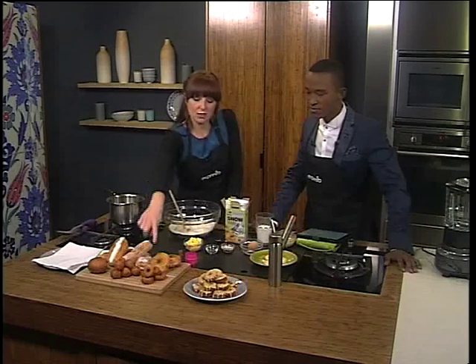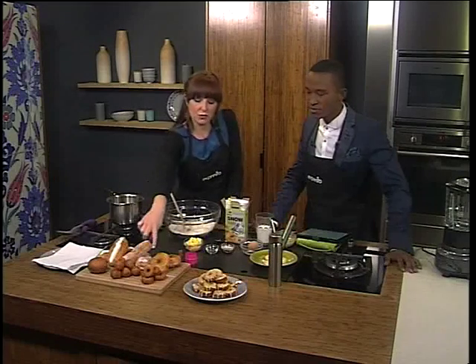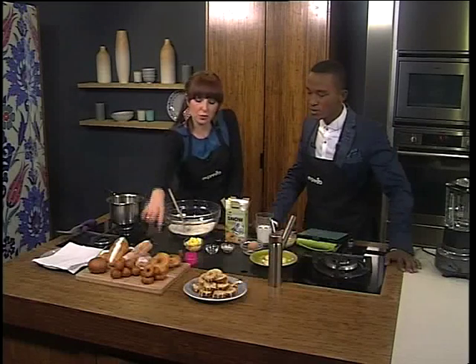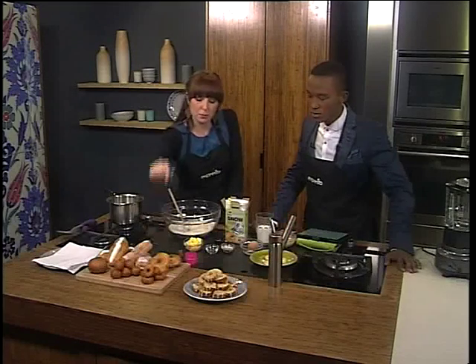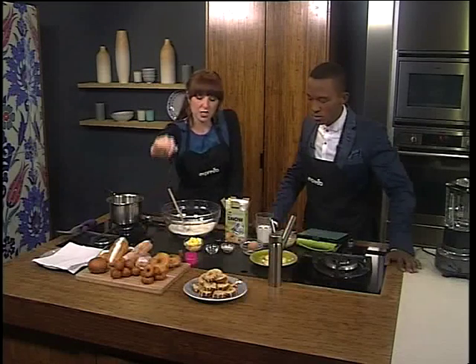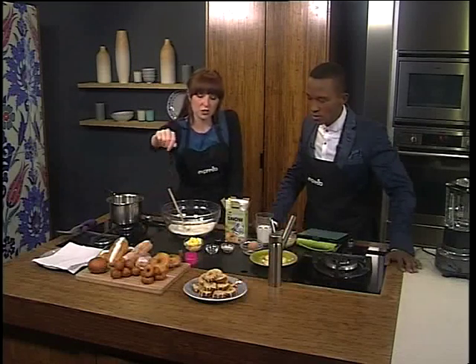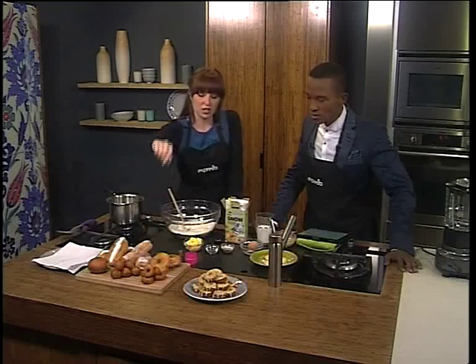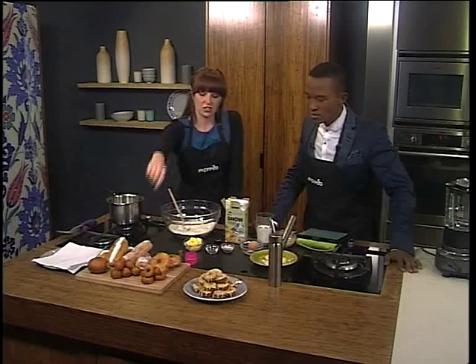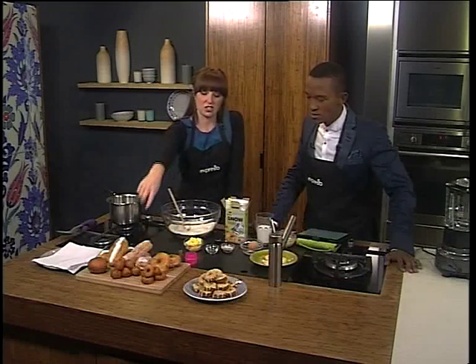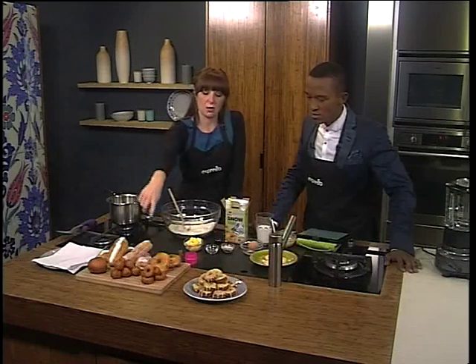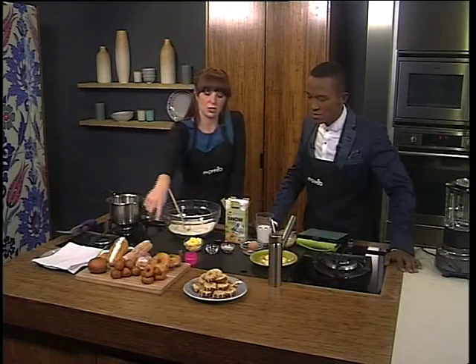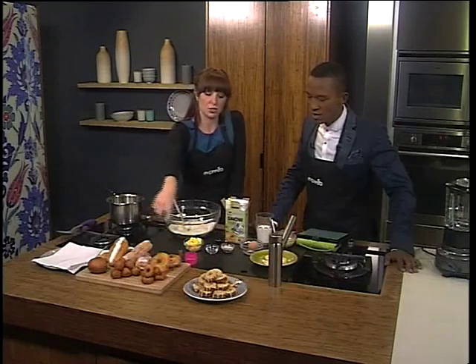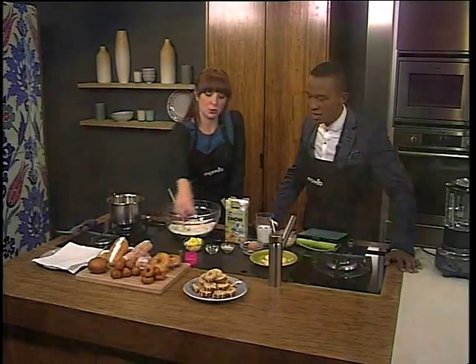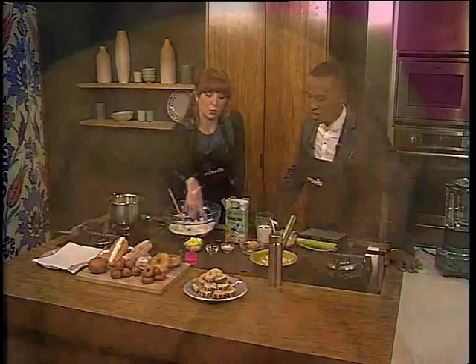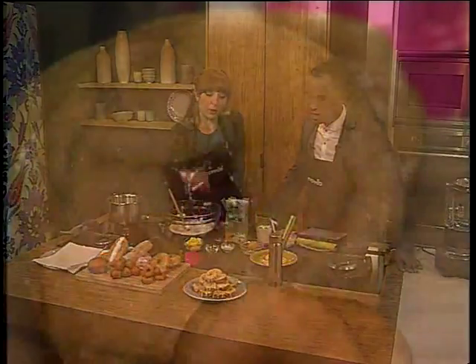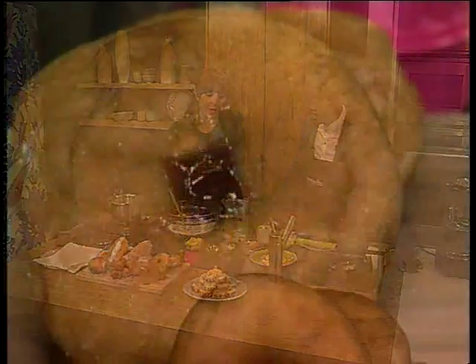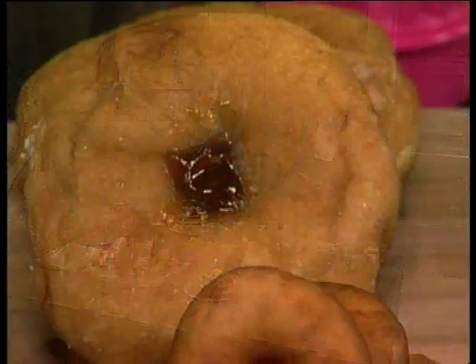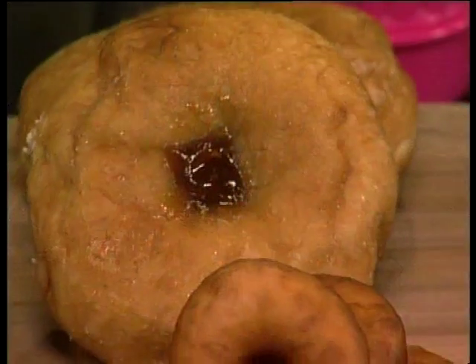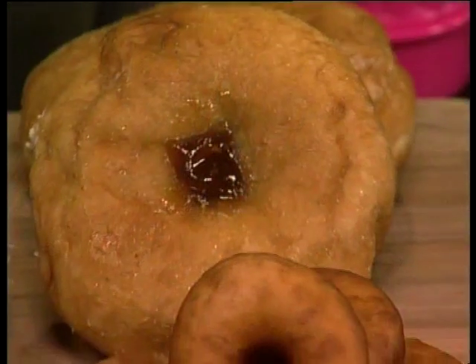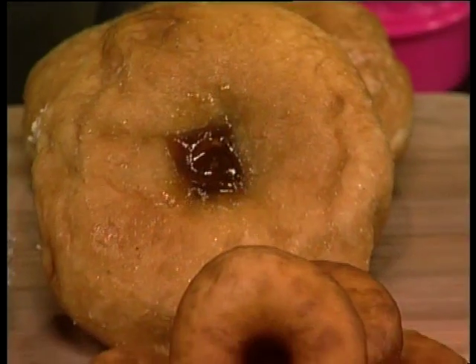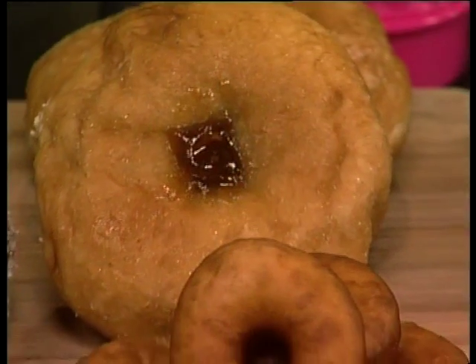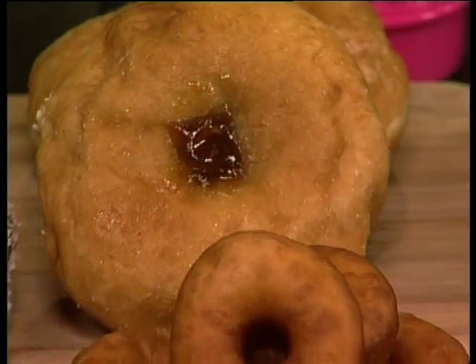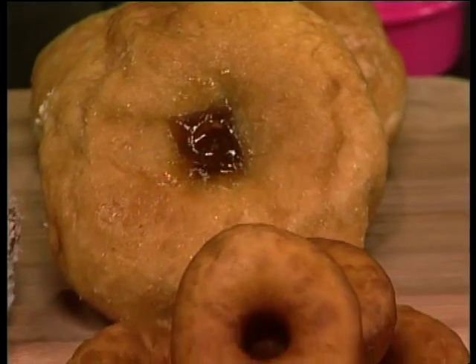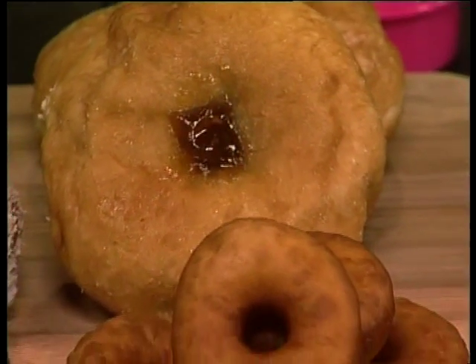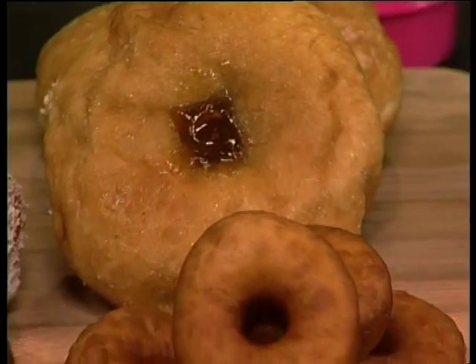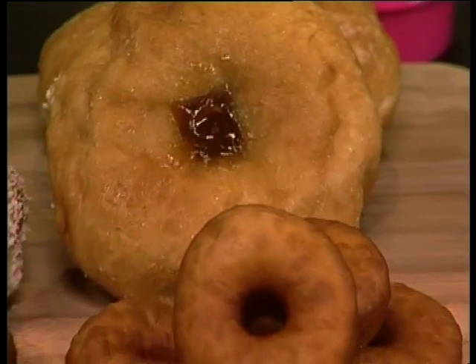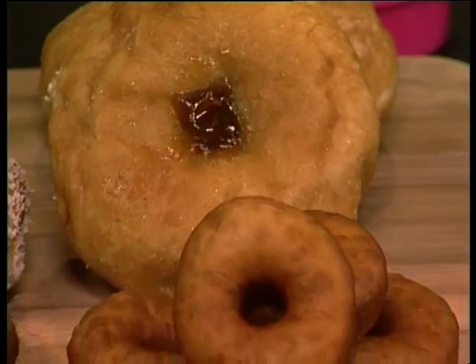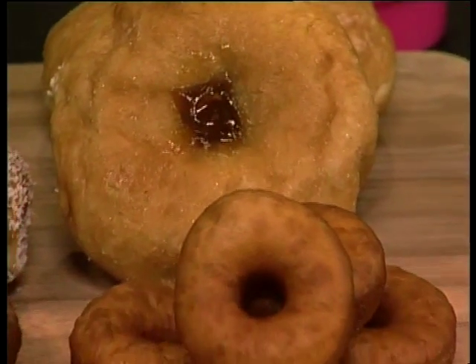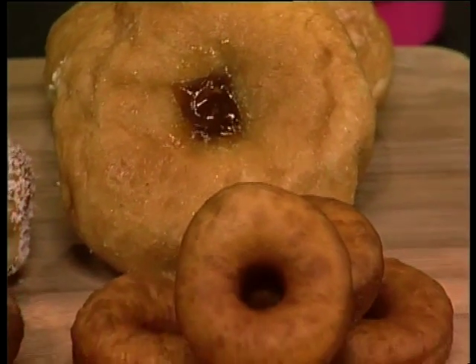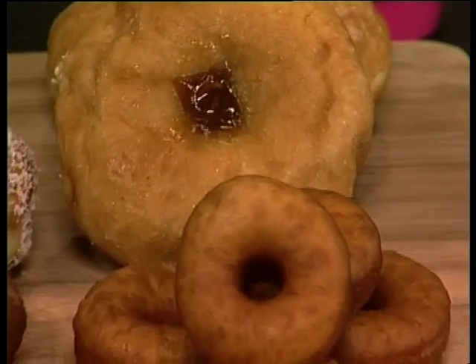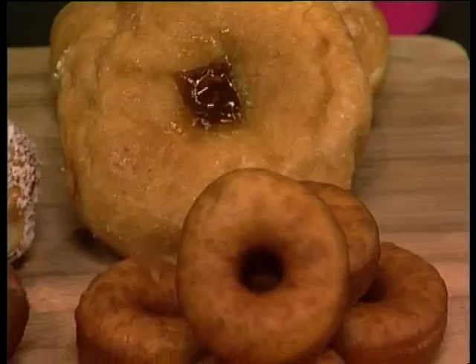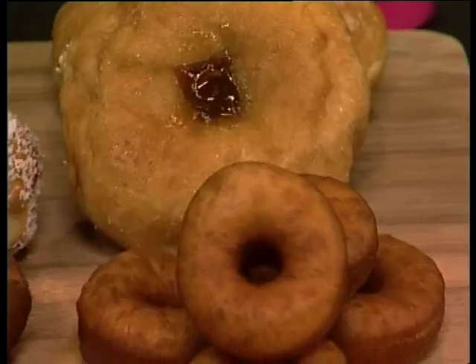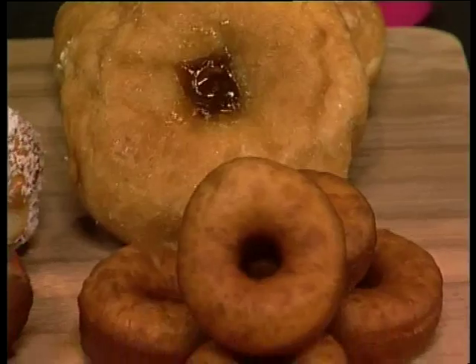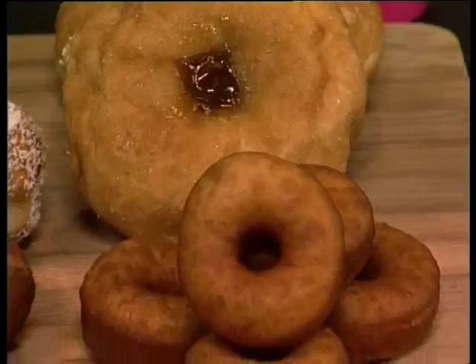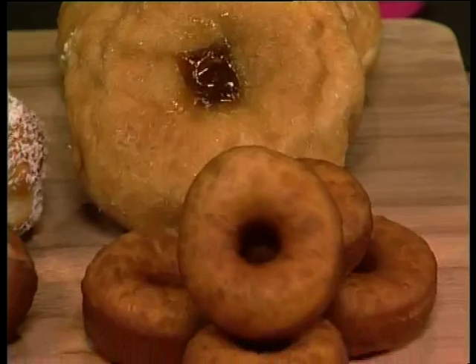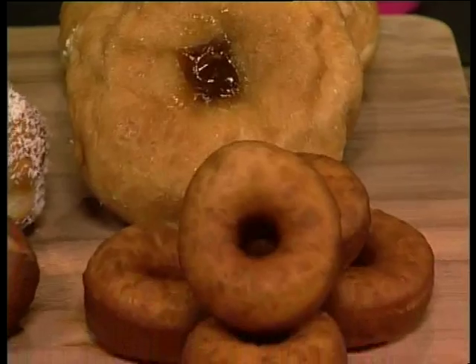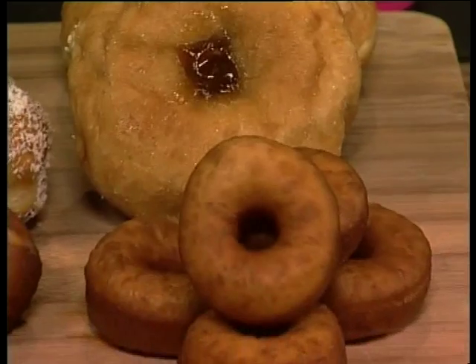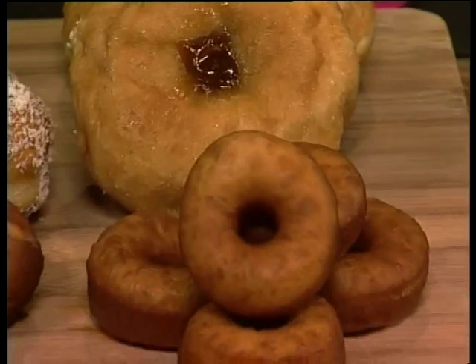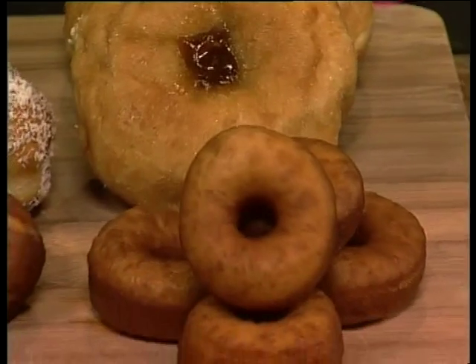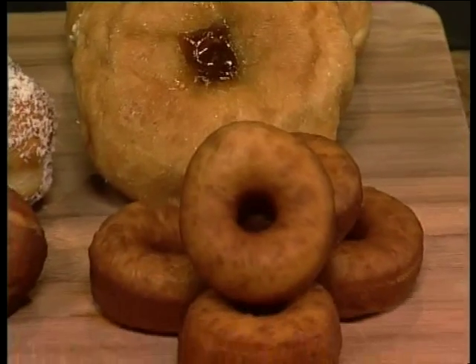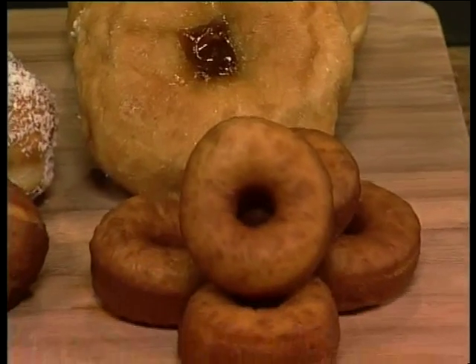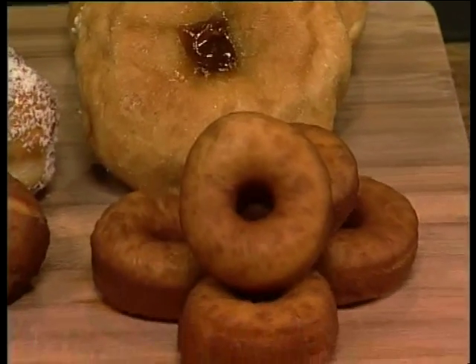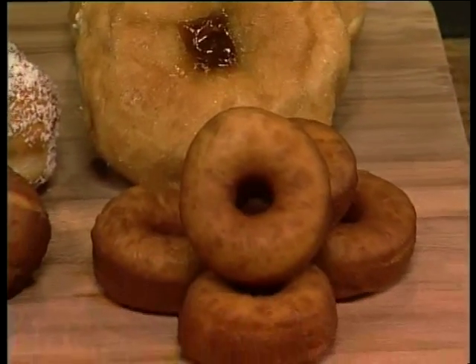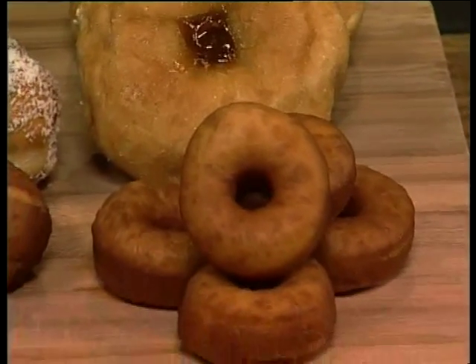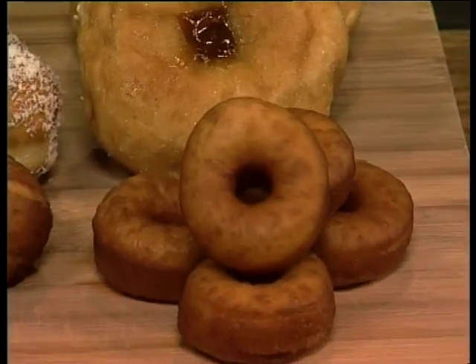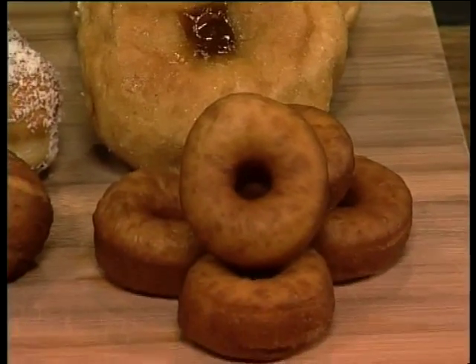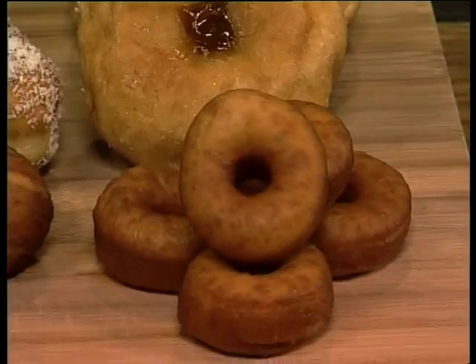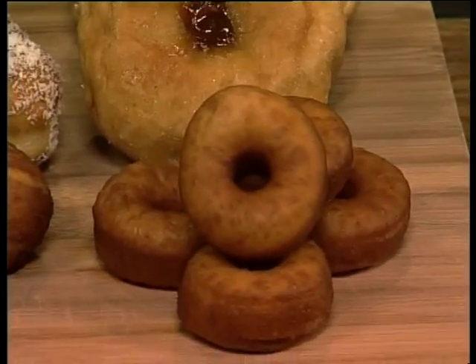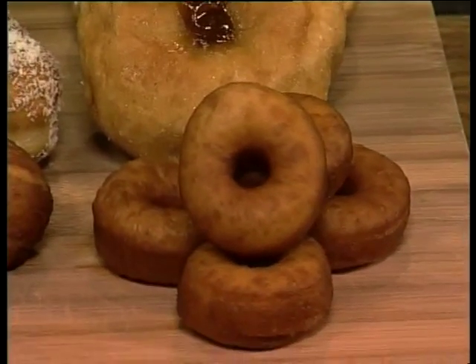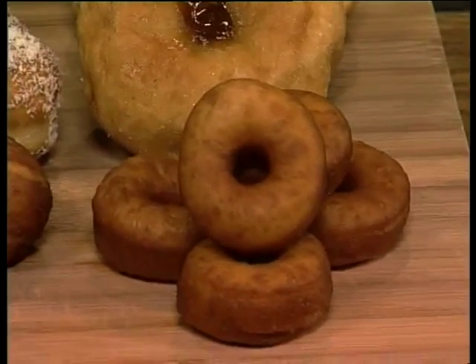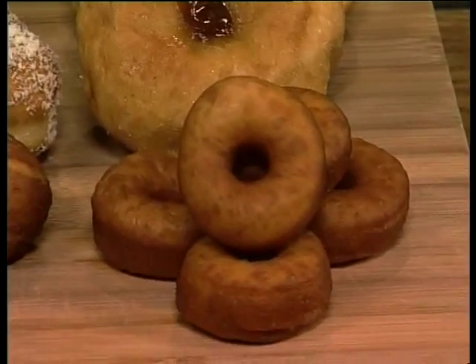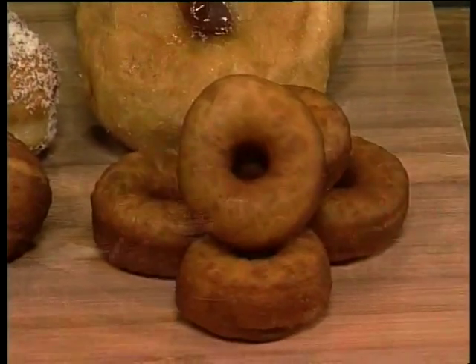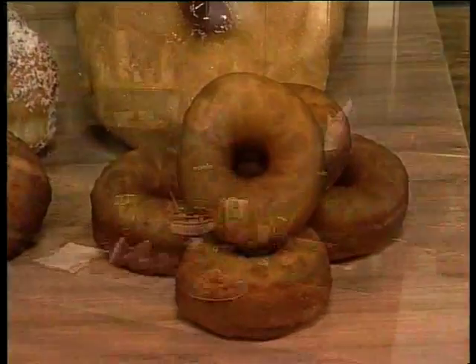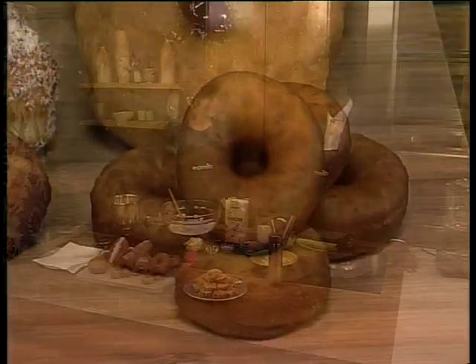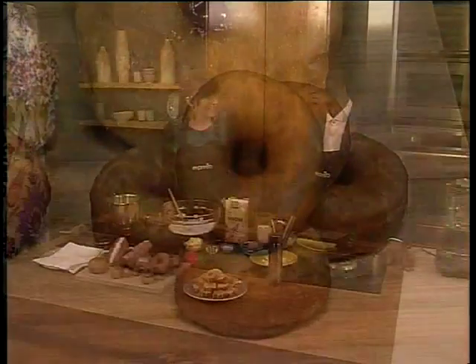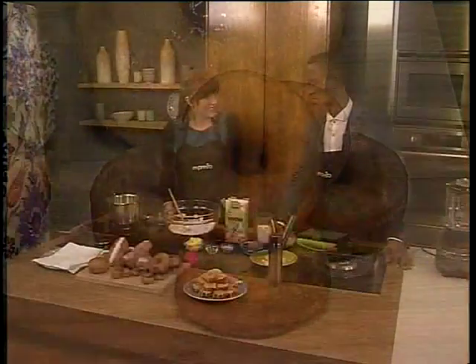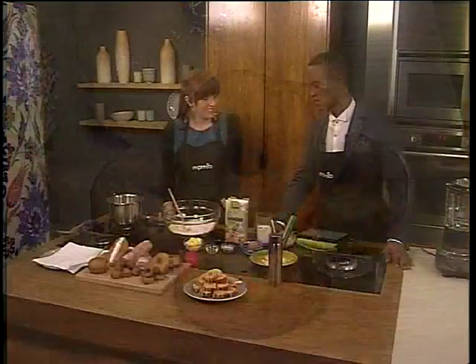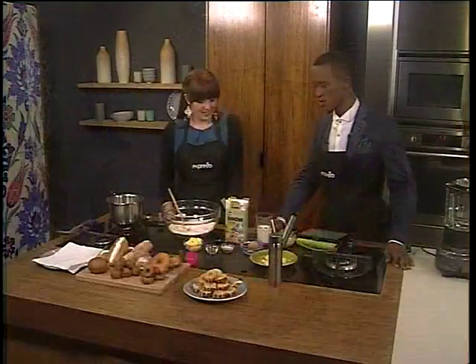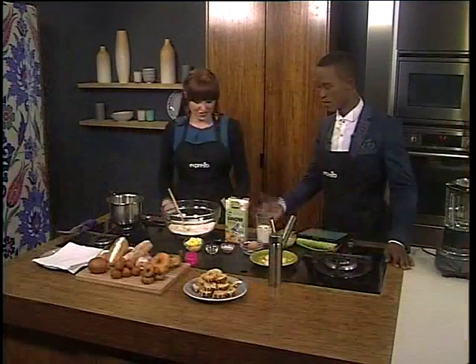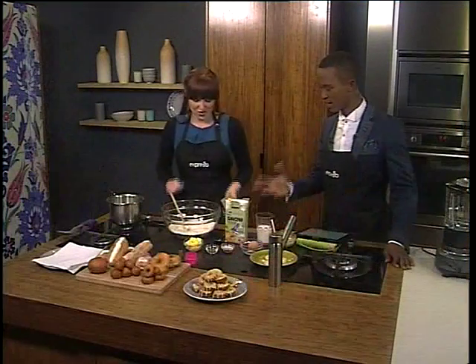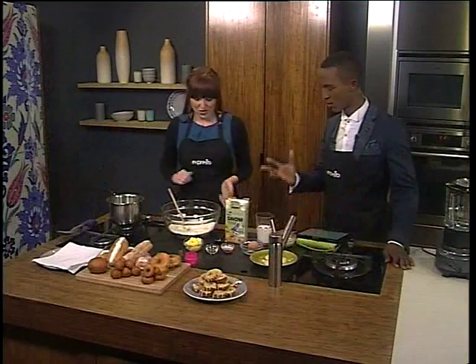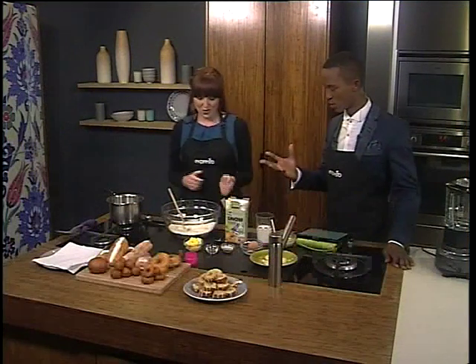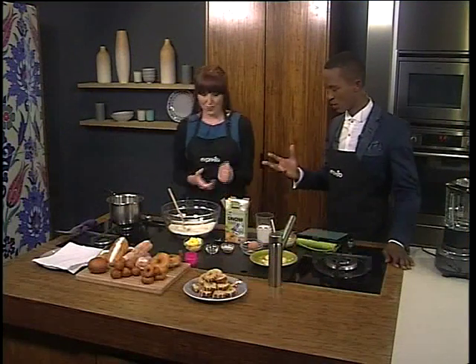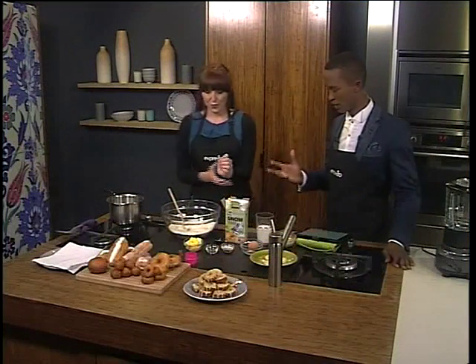And then we've got mini donuts today, which is what we're making — caramelized white chocolate mini donuts. That just sounds delicious. Let's get into making it.